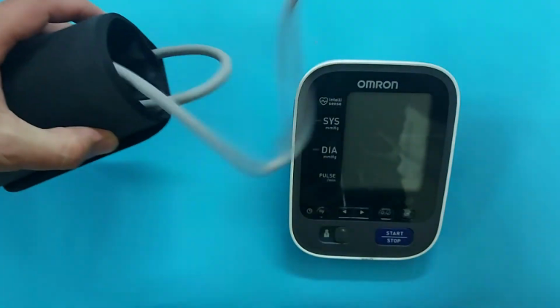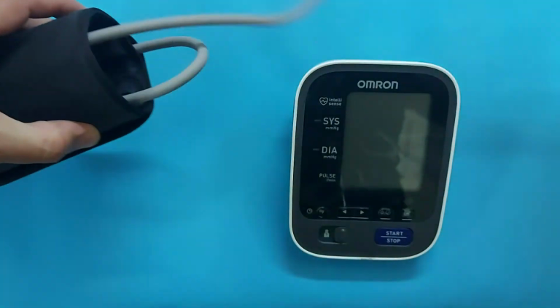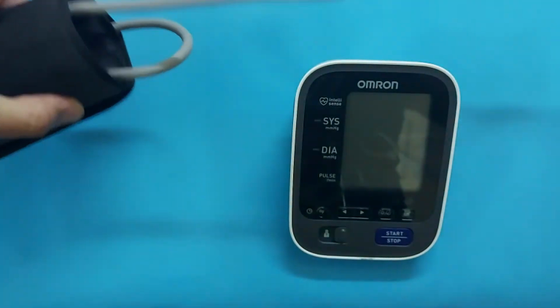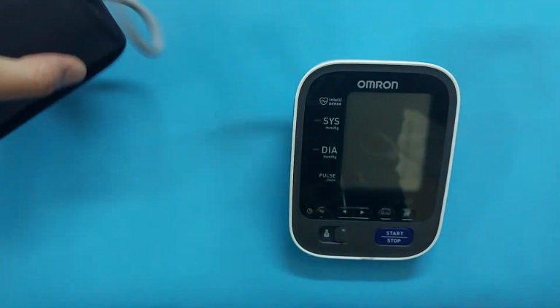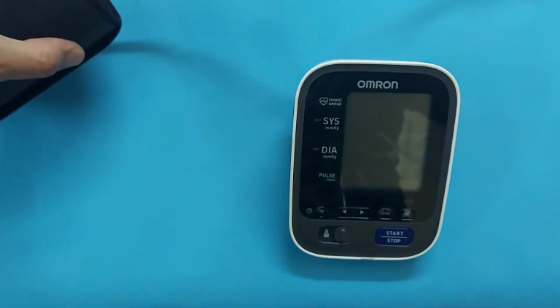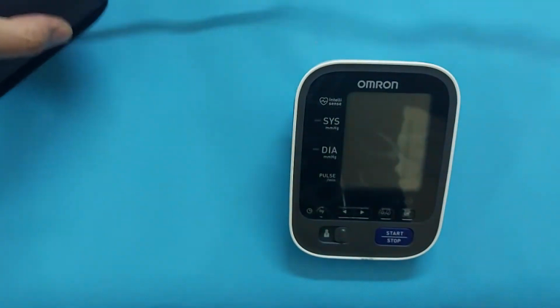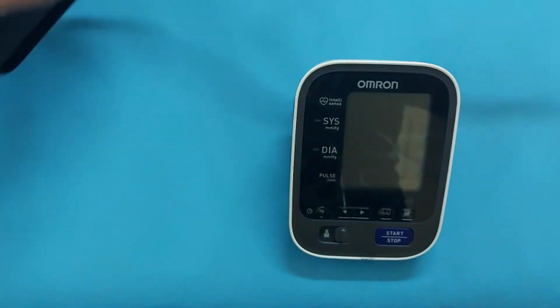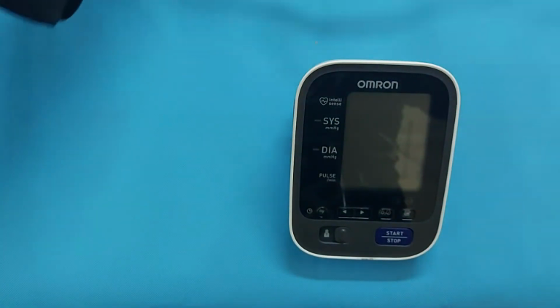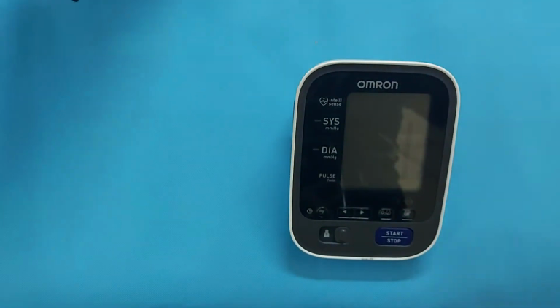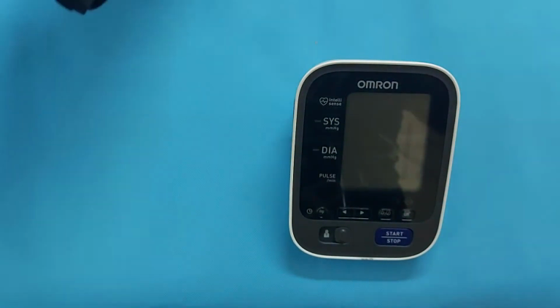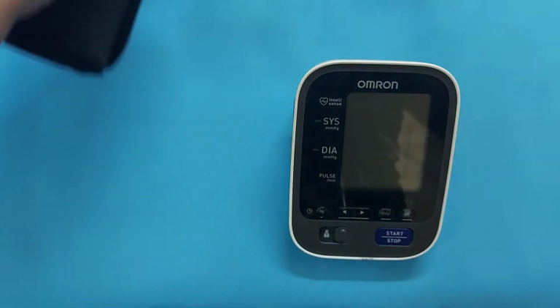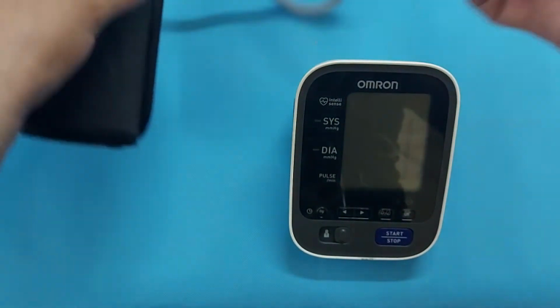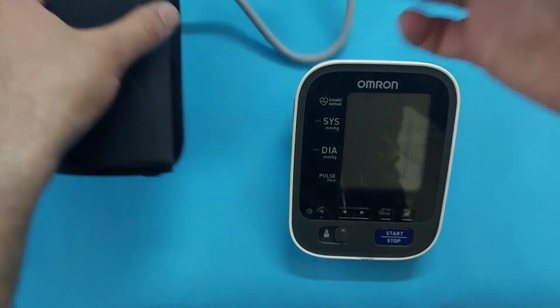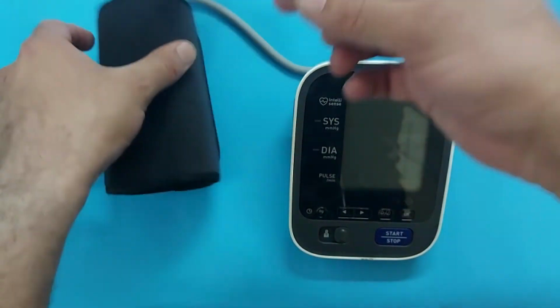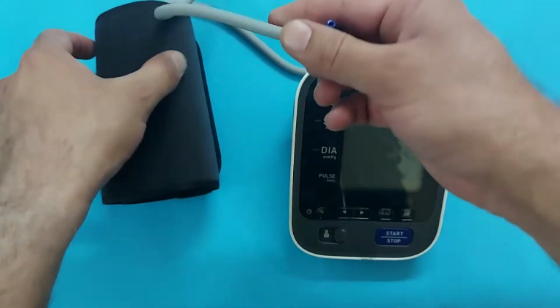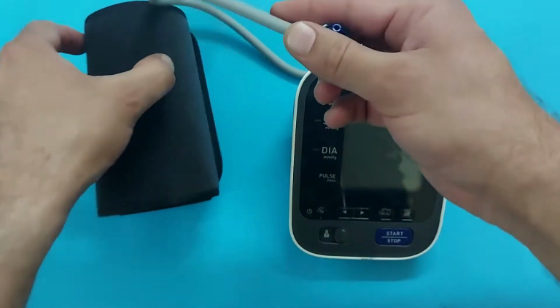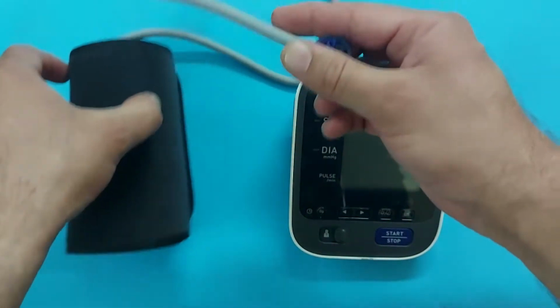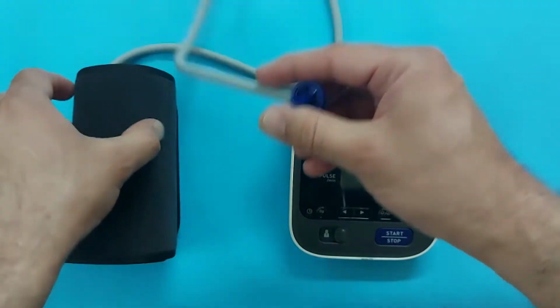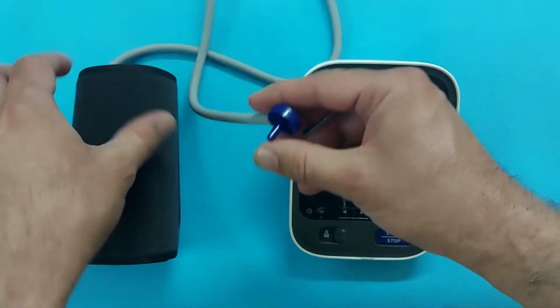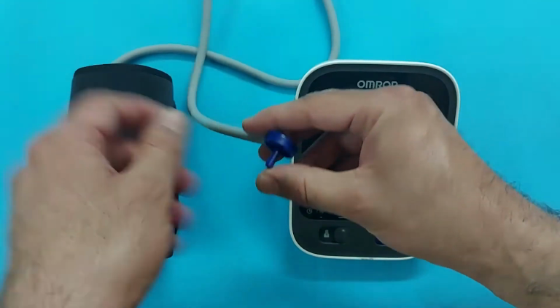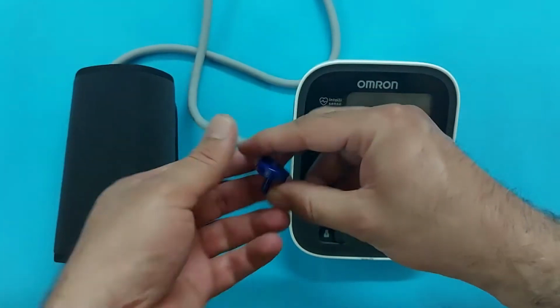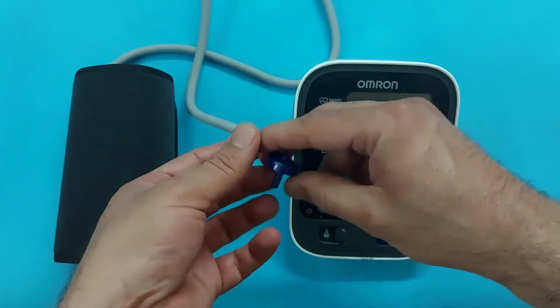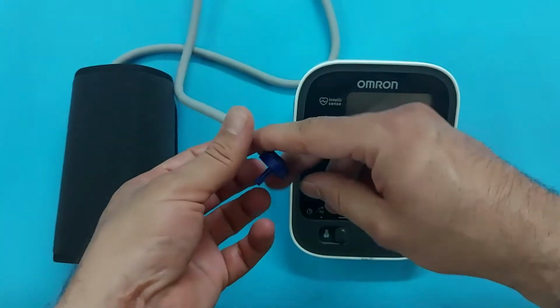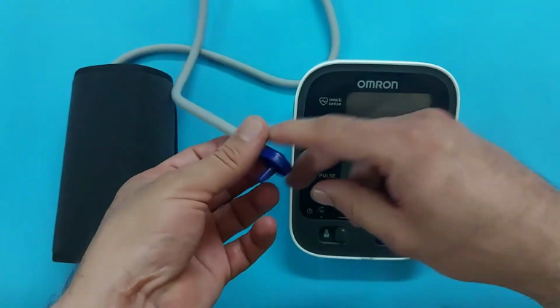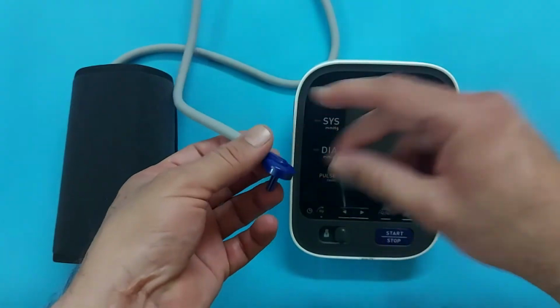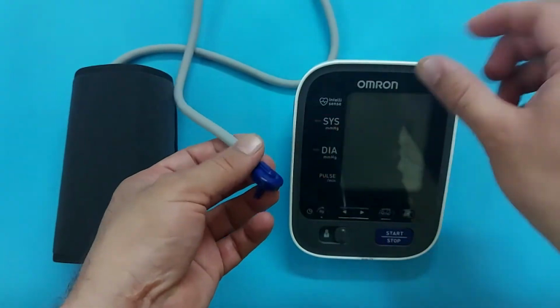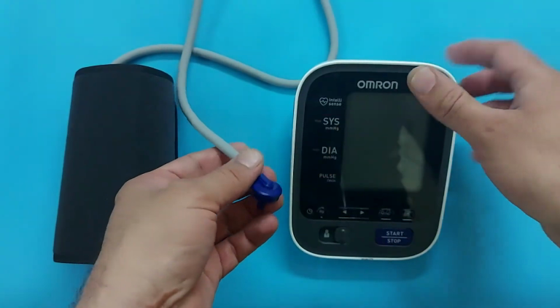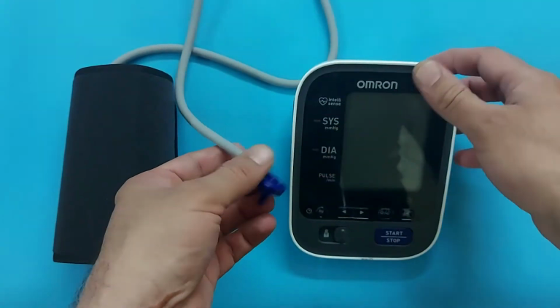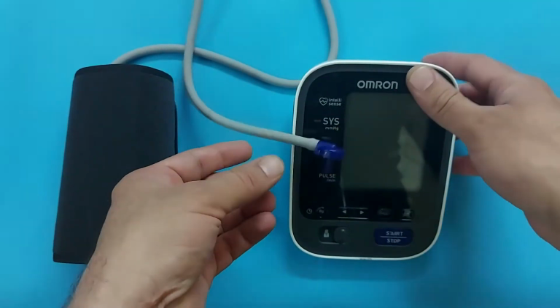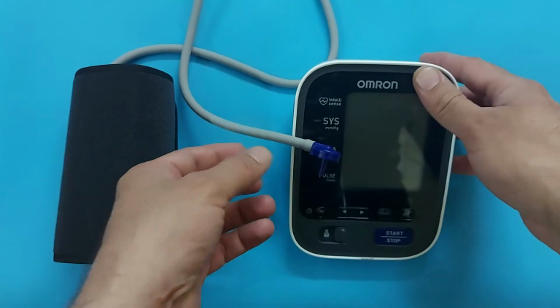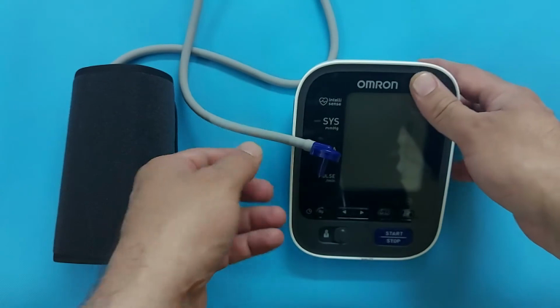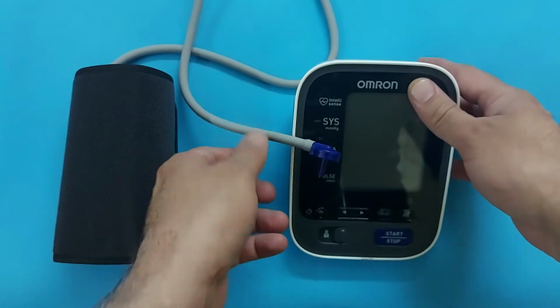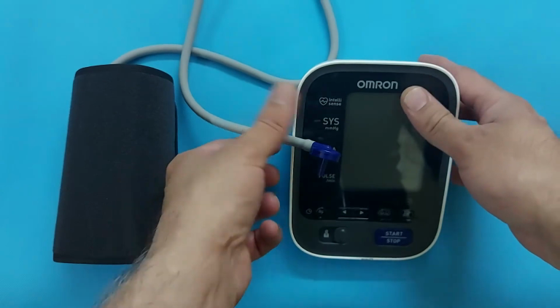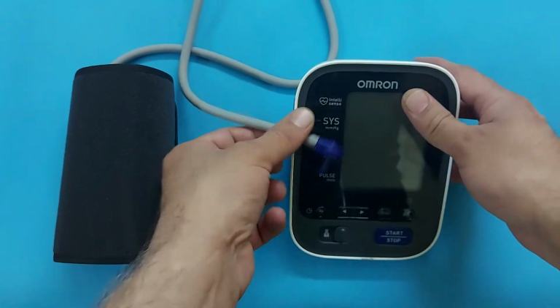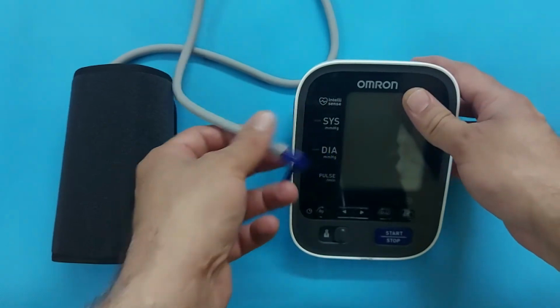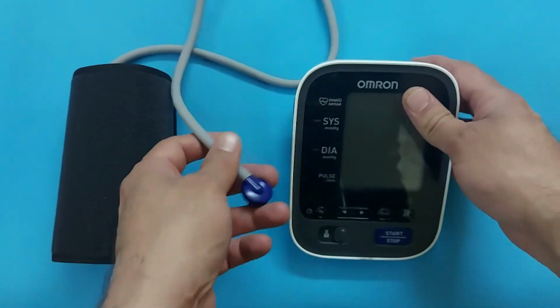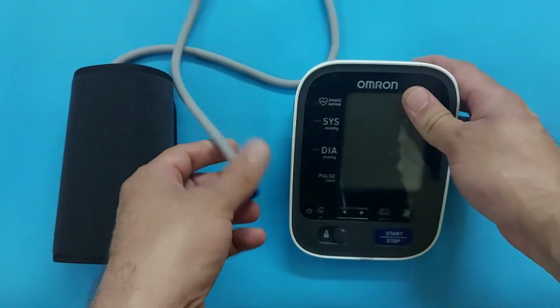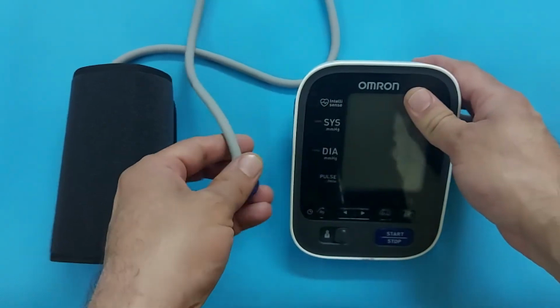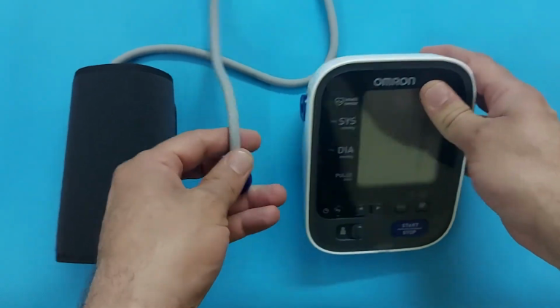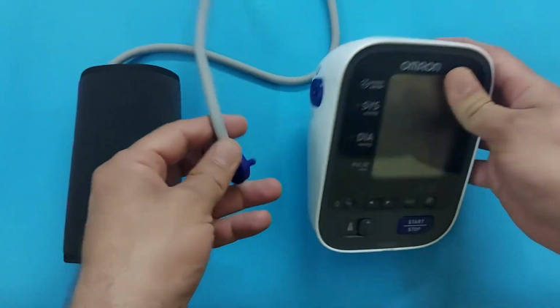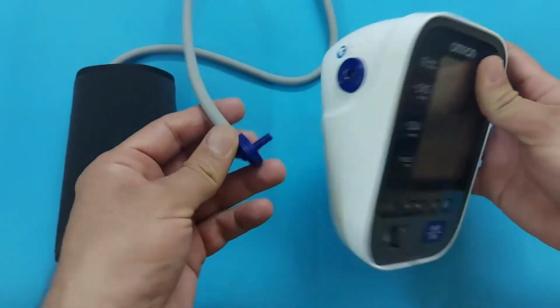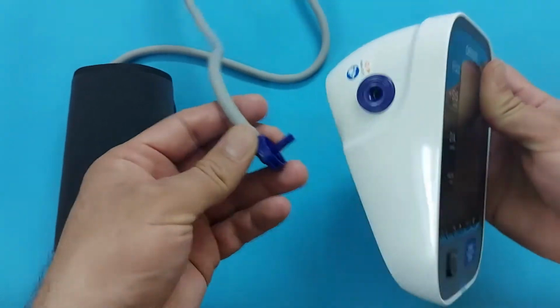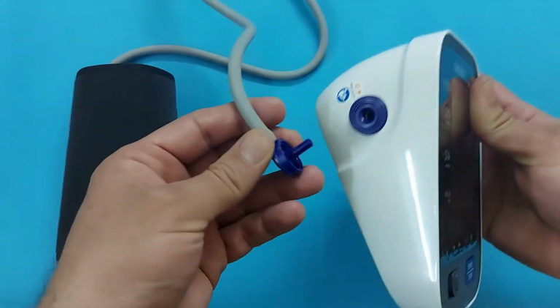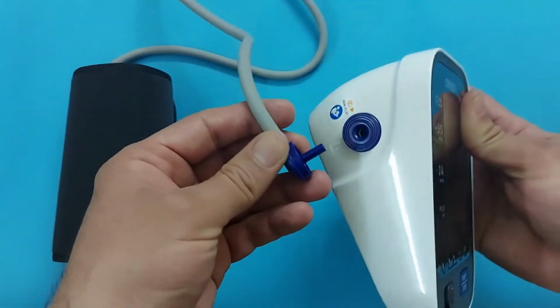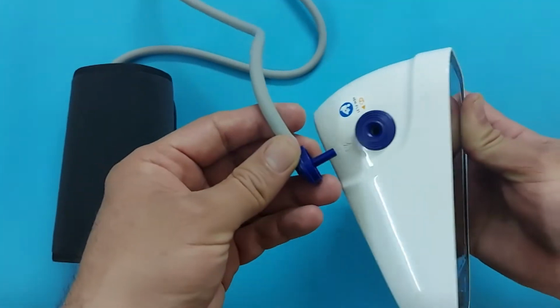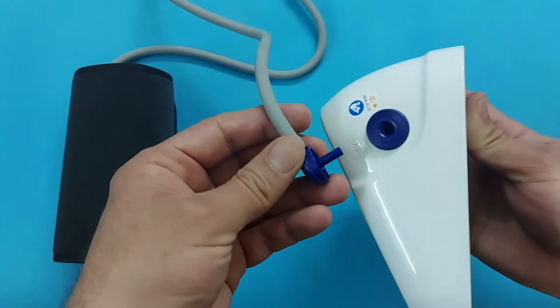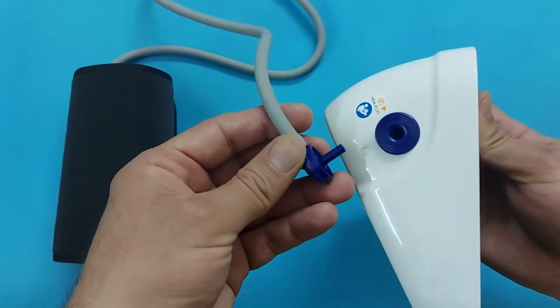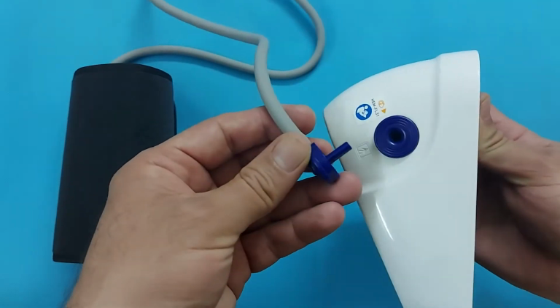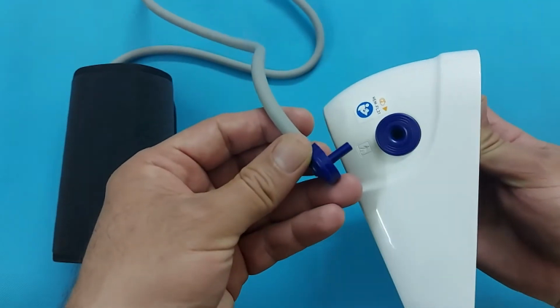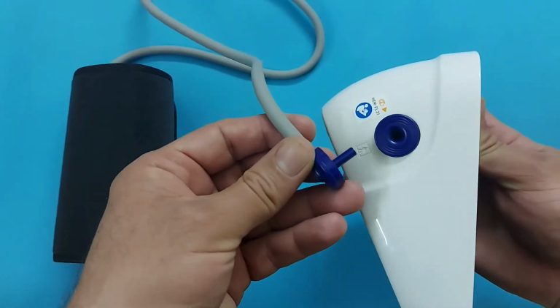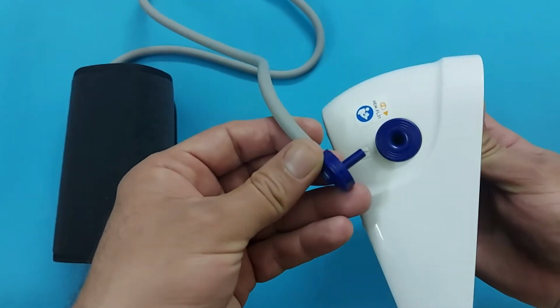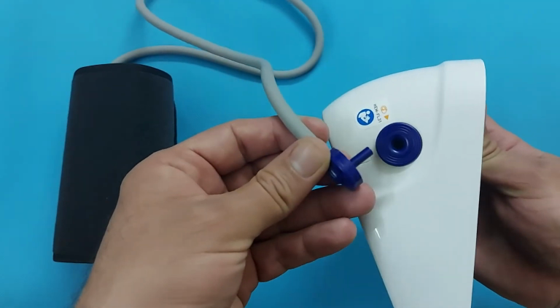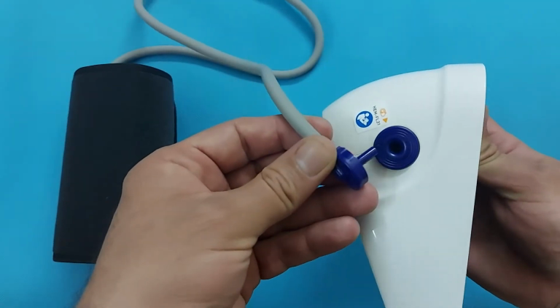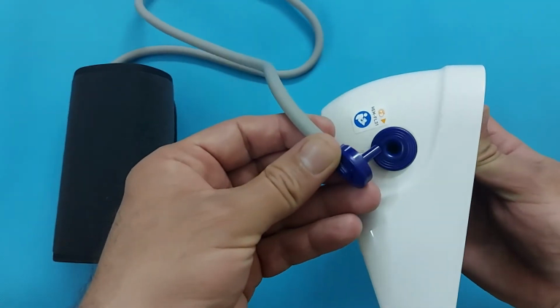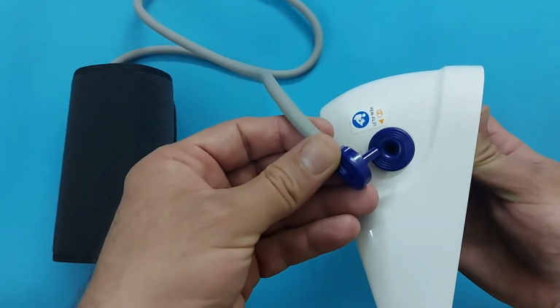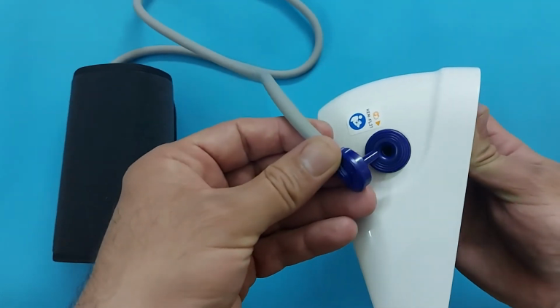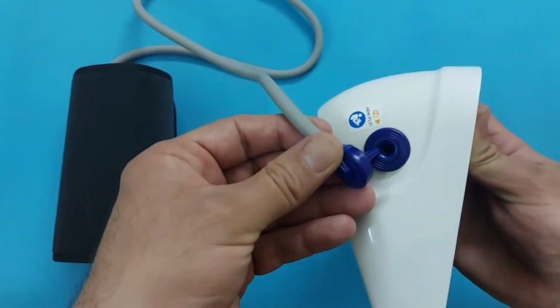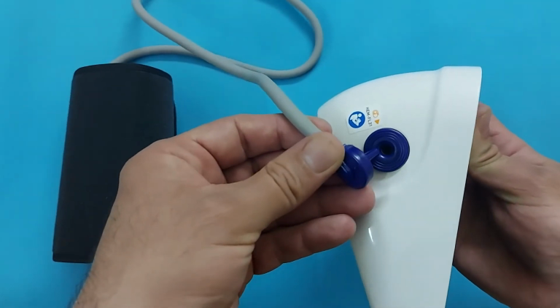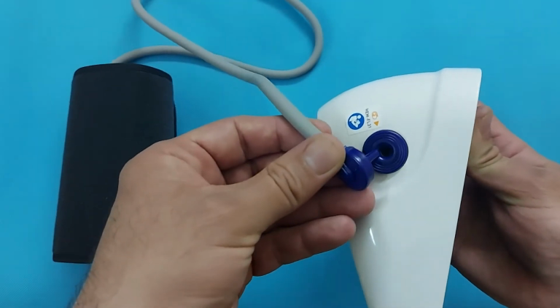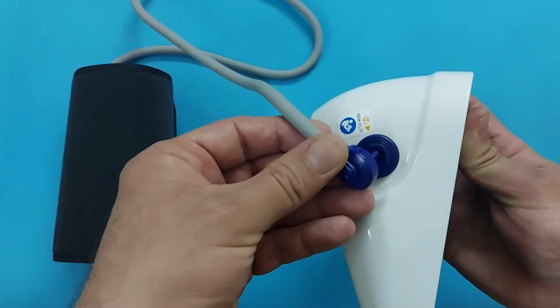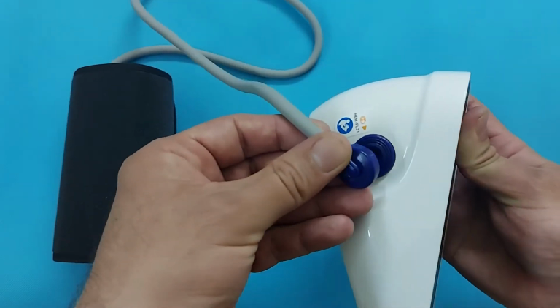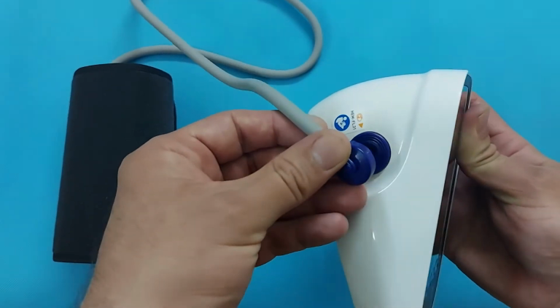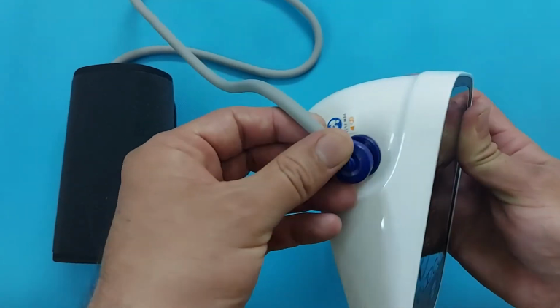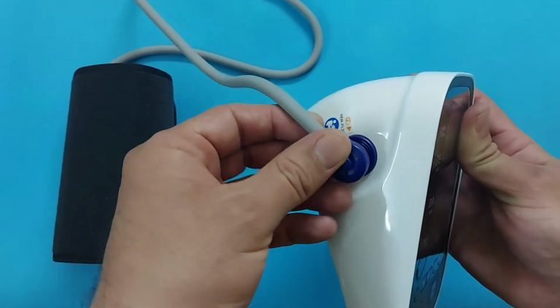Now we will connect the arm cuff to the Omron M7. As you can see, insert the tube head here.